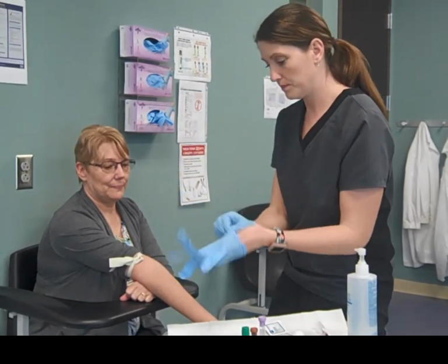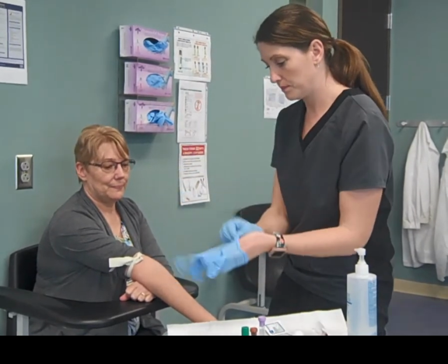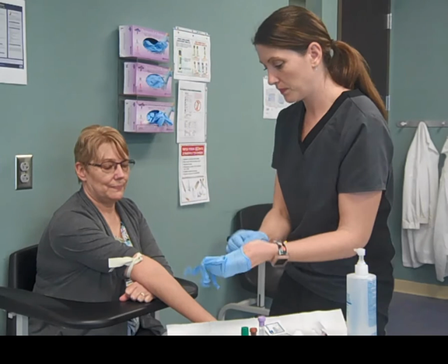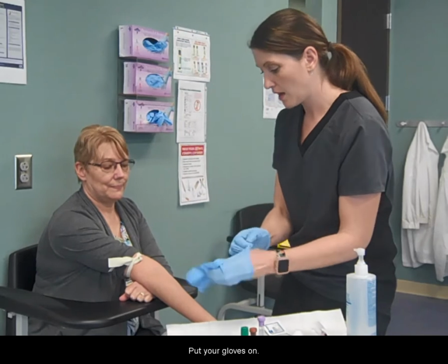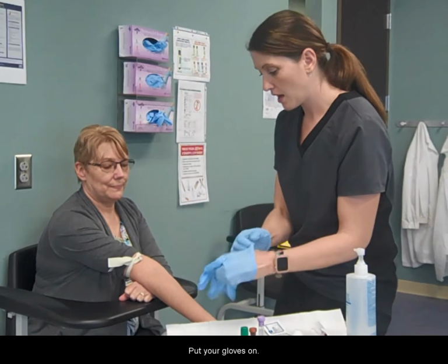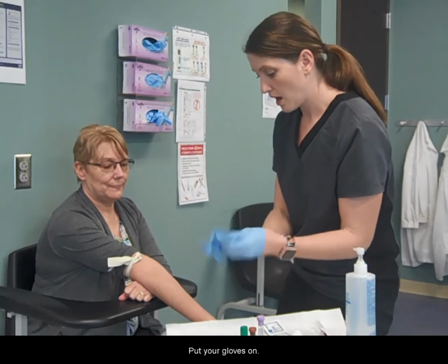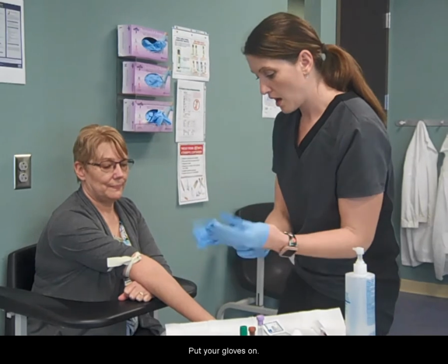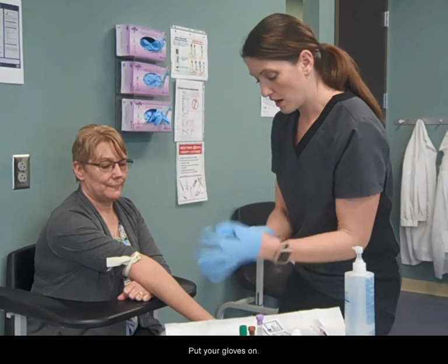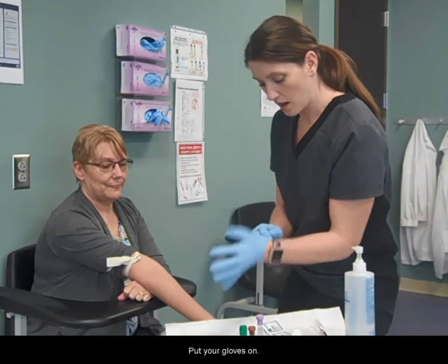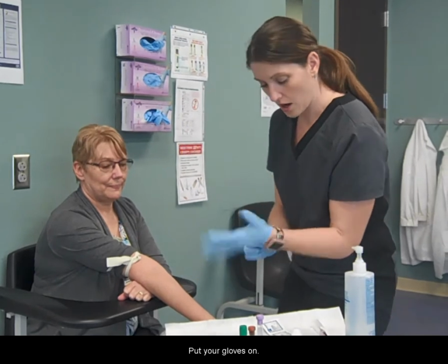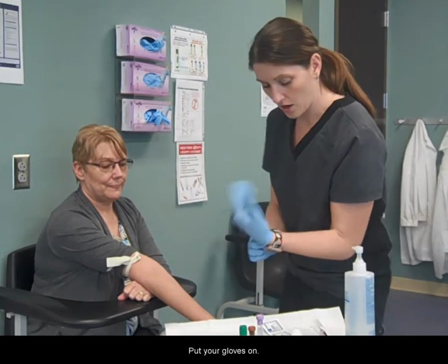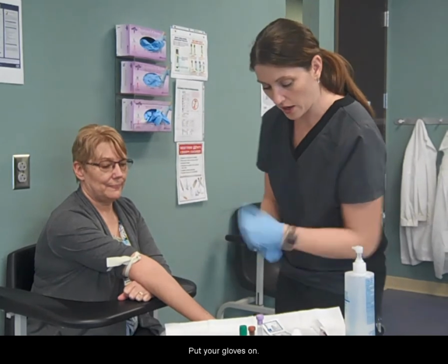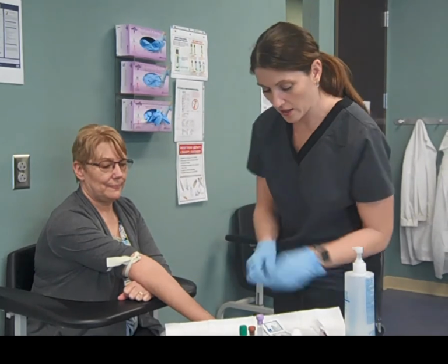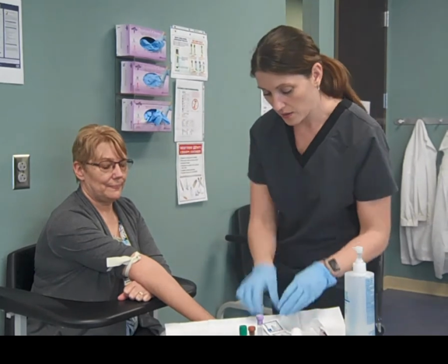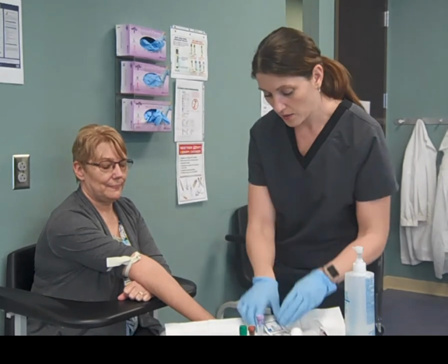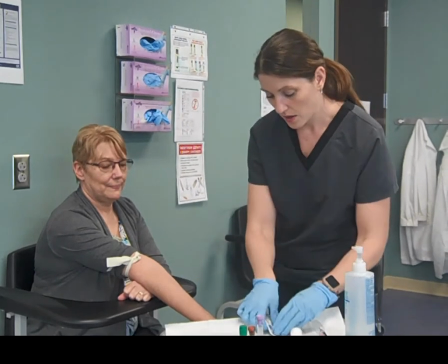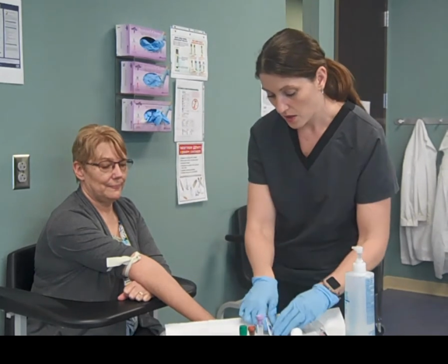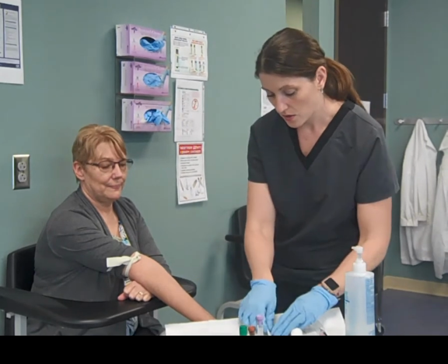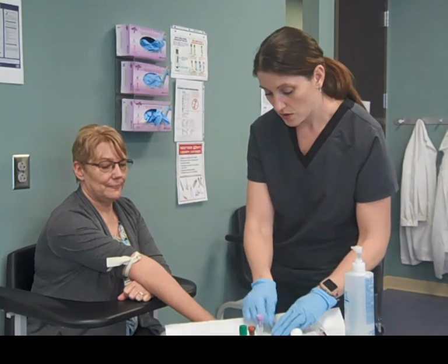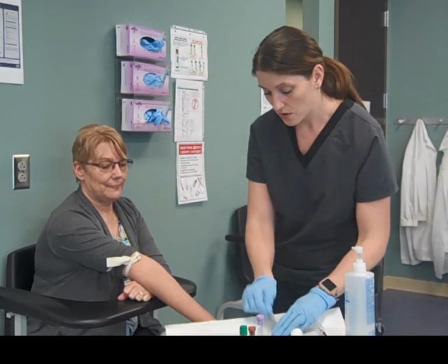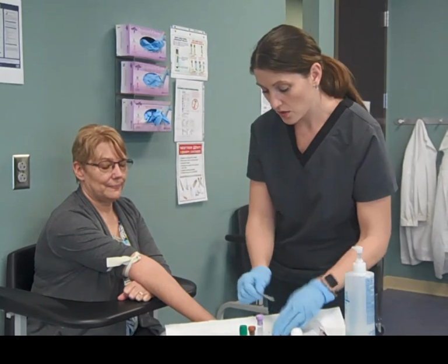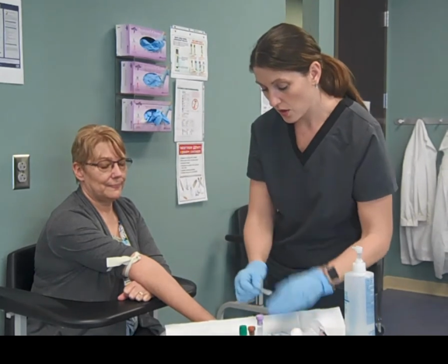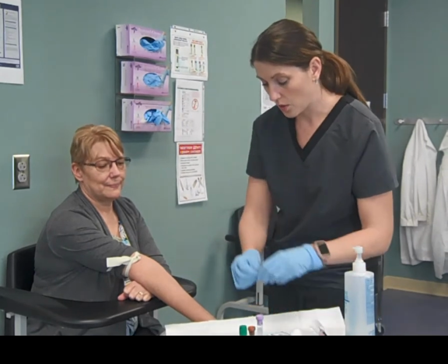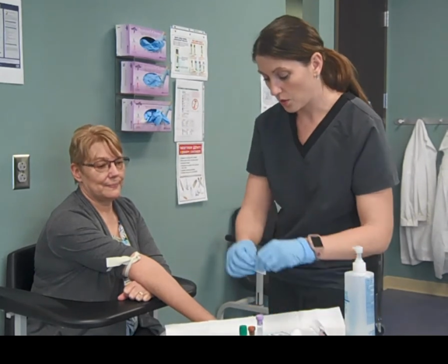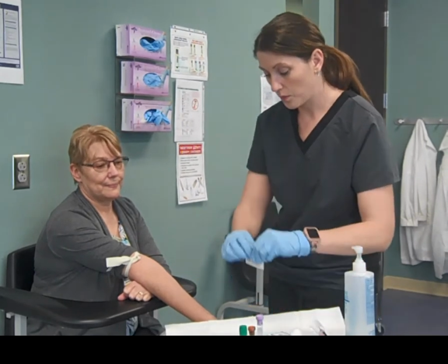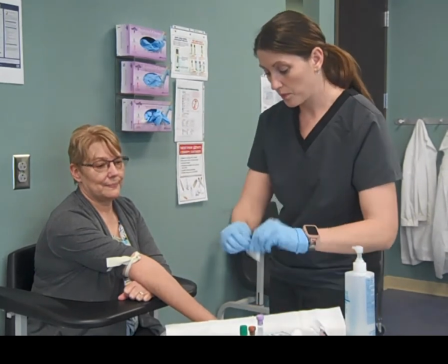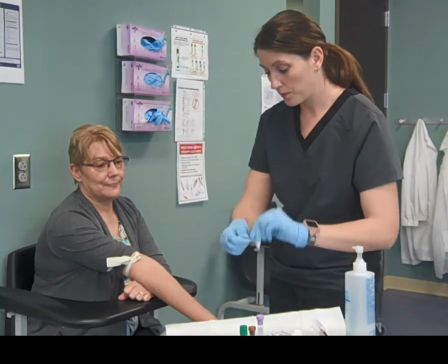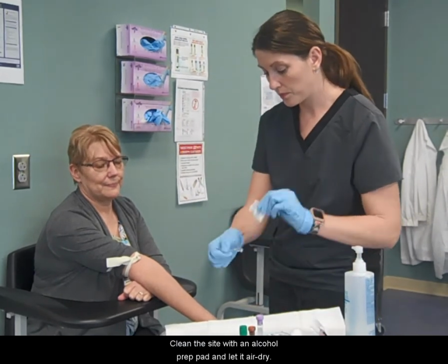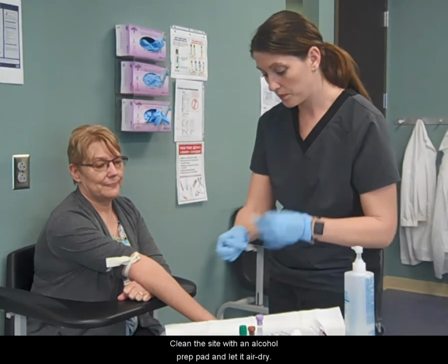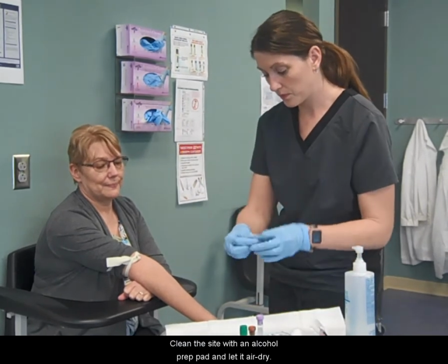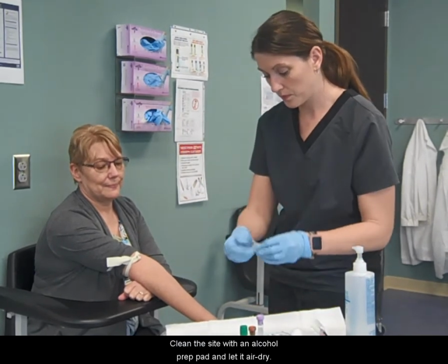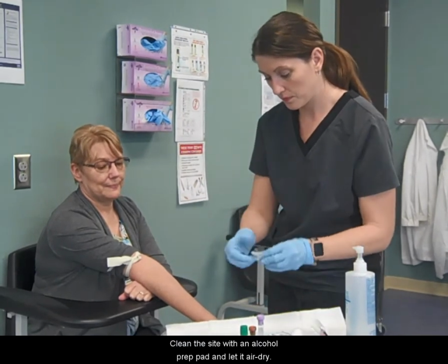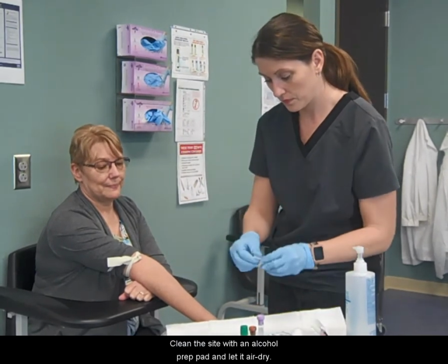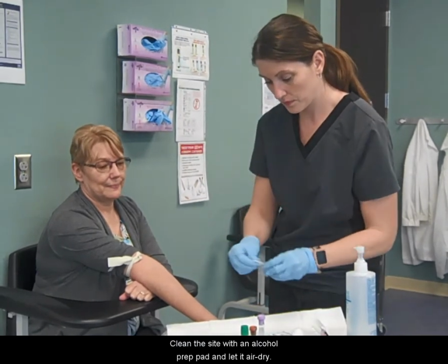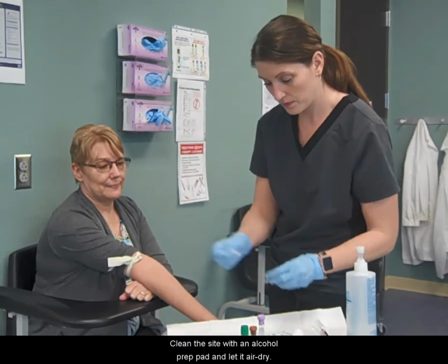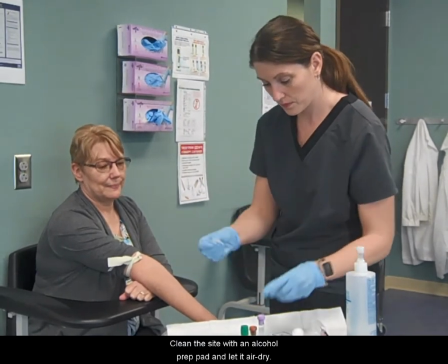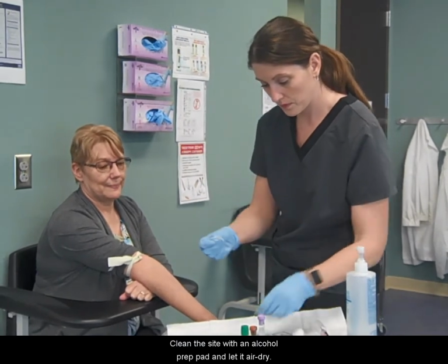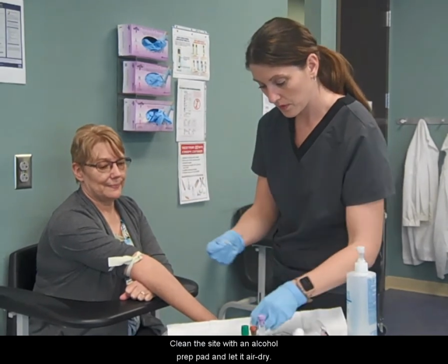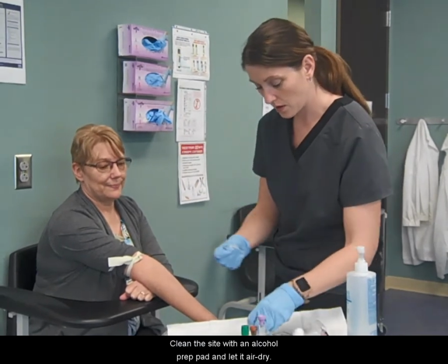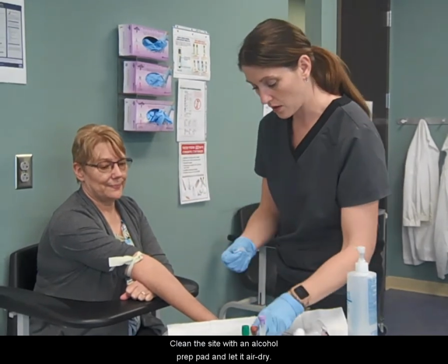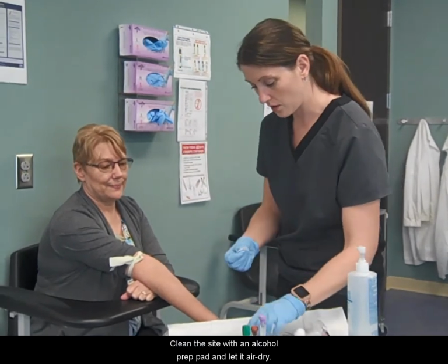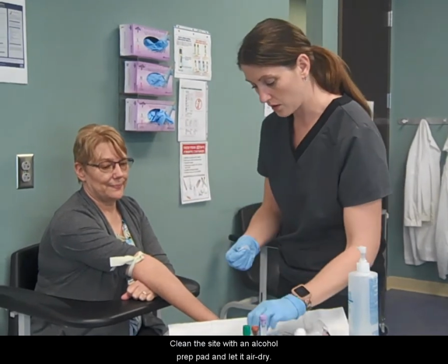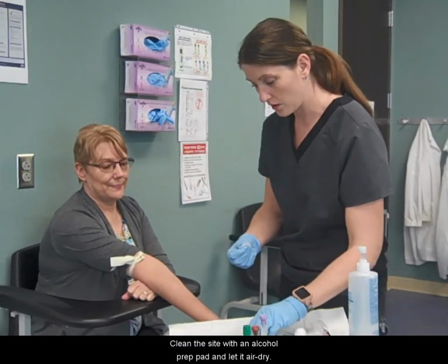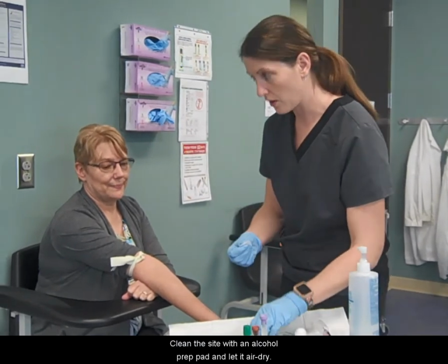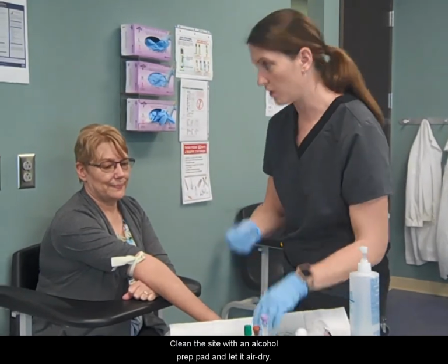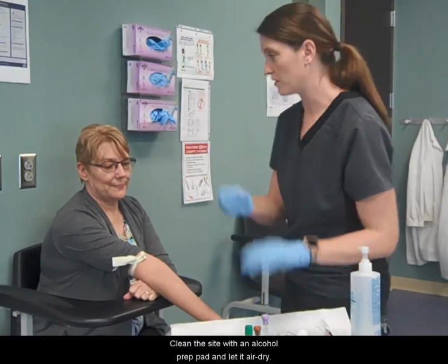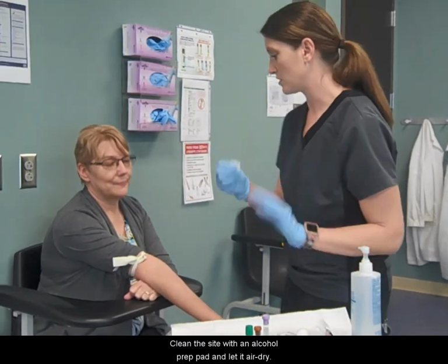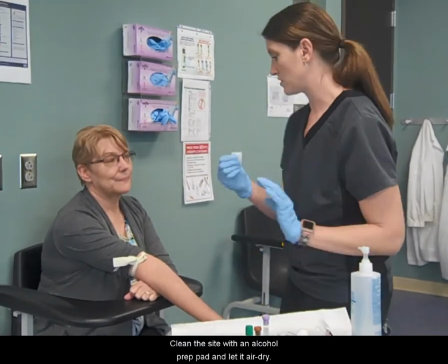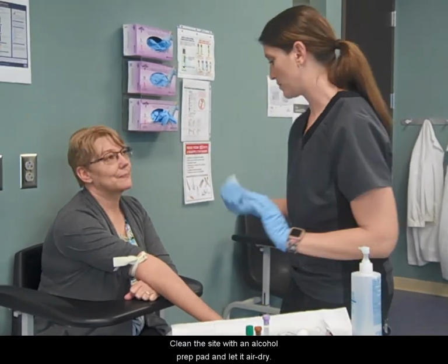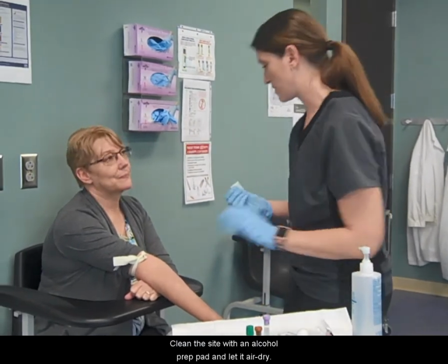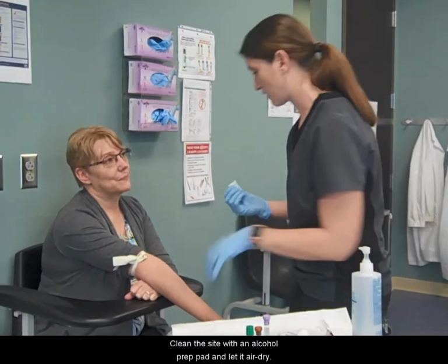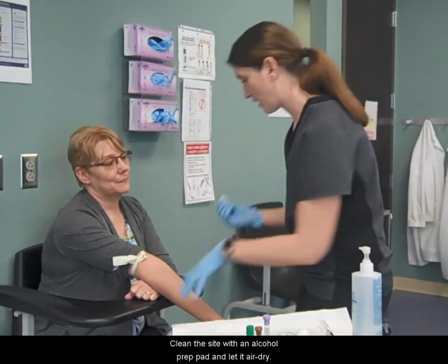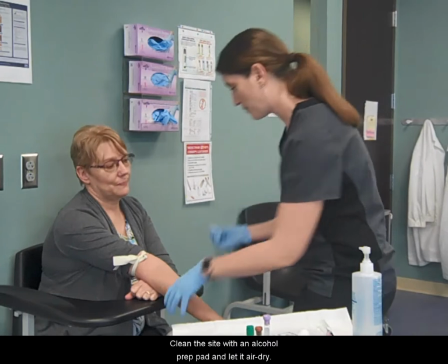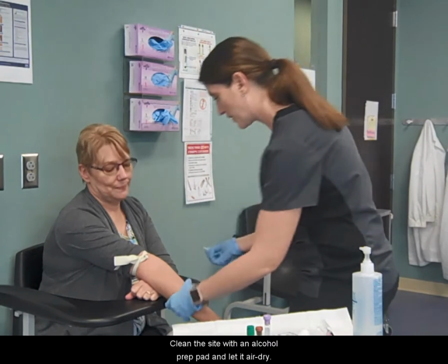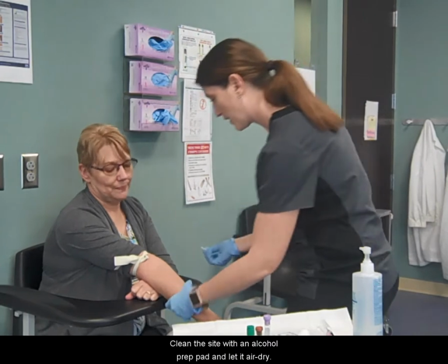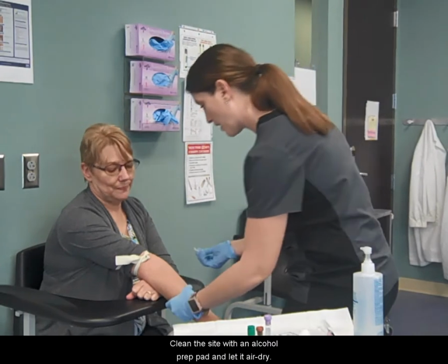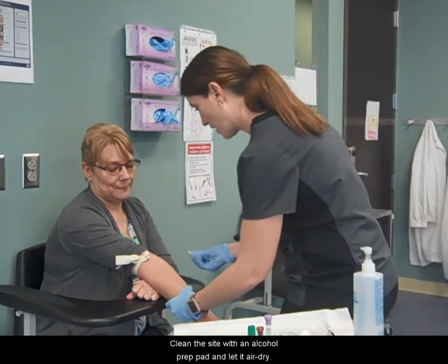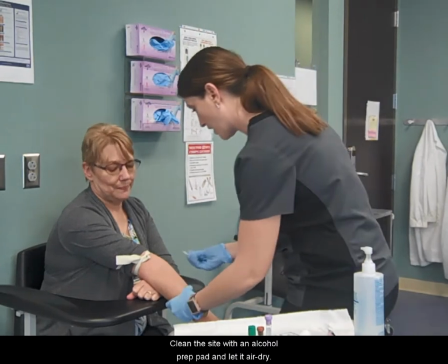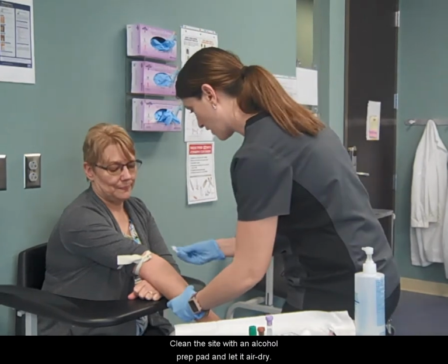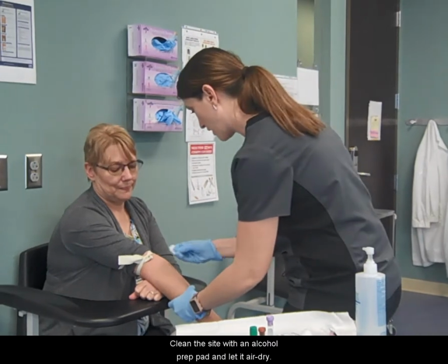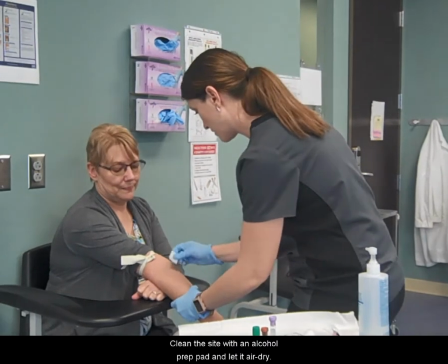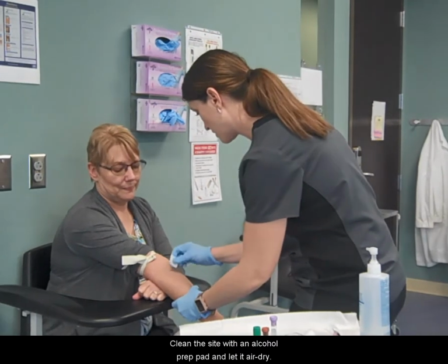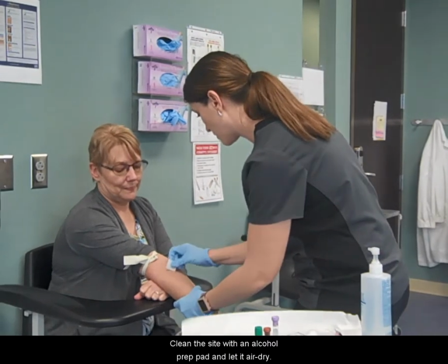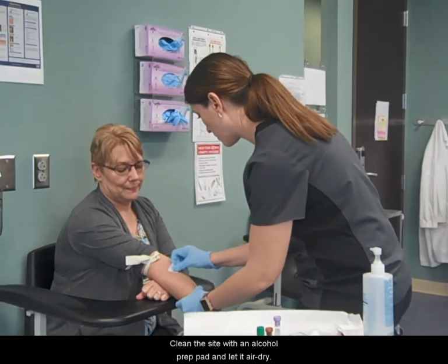Place gloves on. Clean the site with an alcohol prep pad and let it air dry.